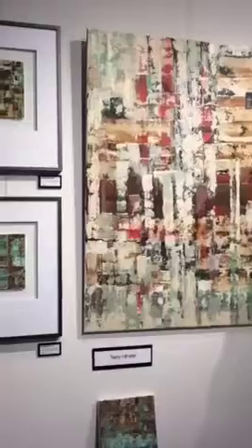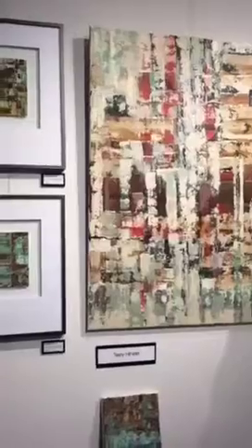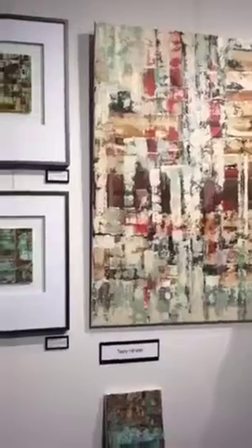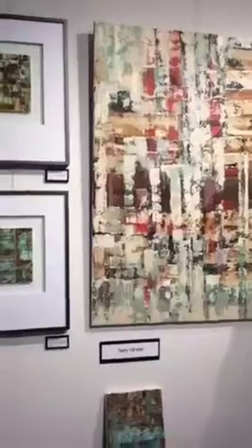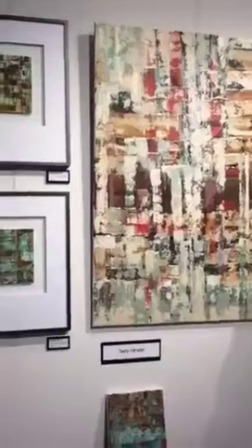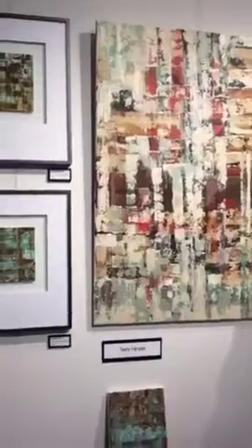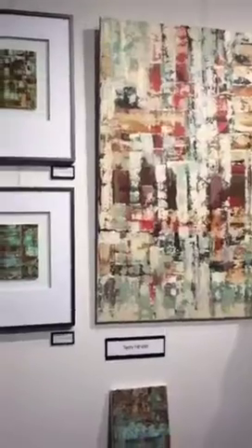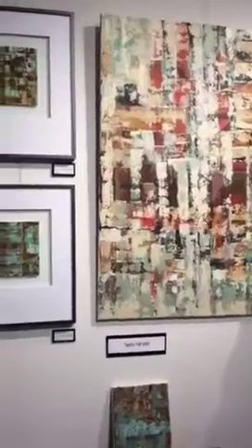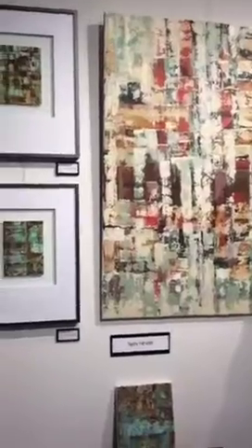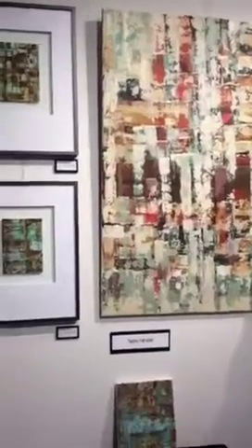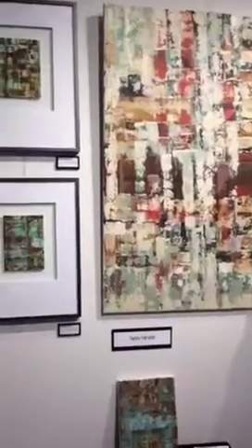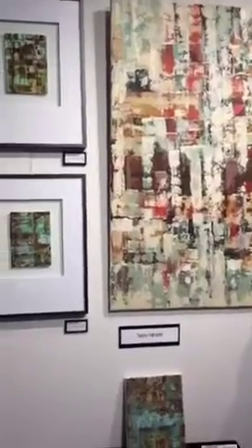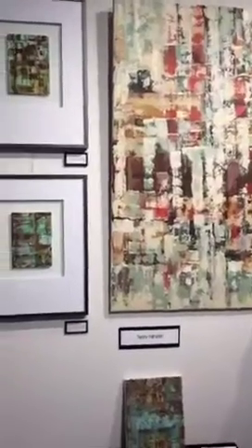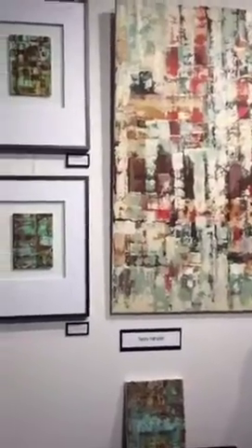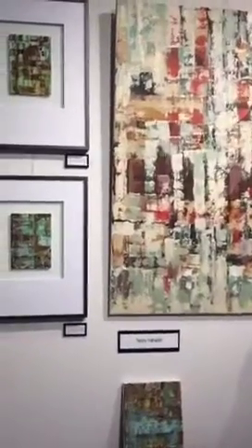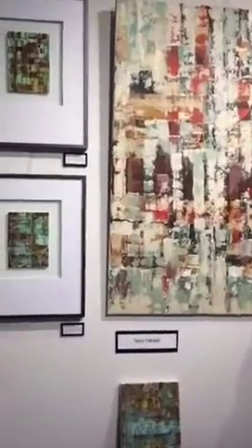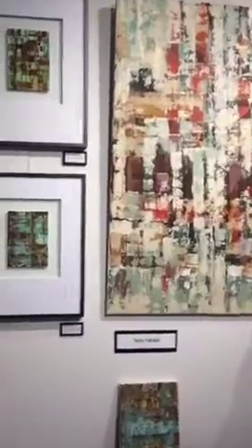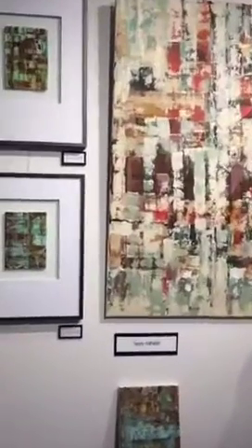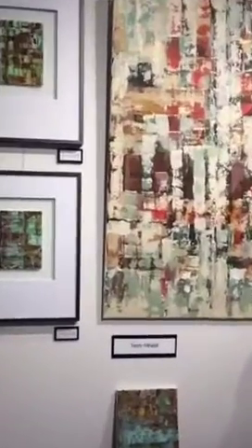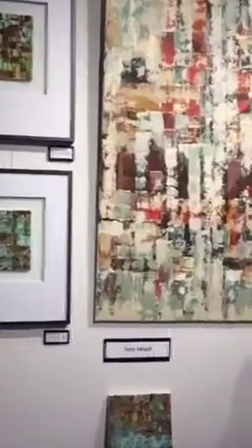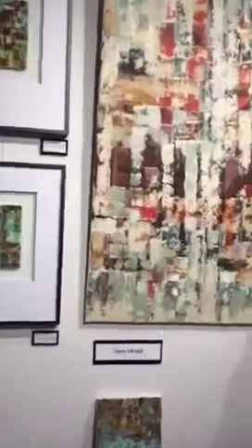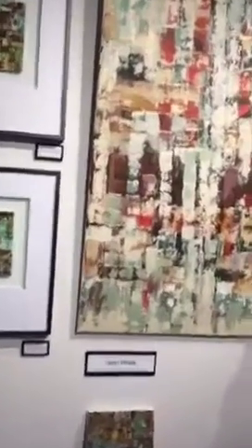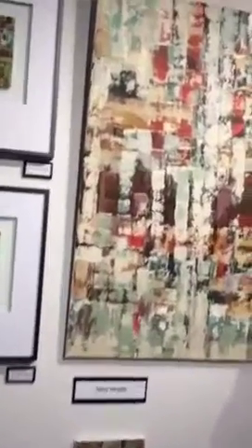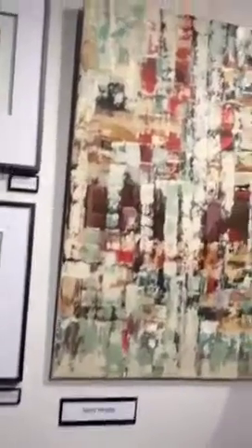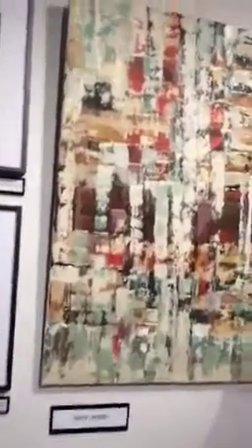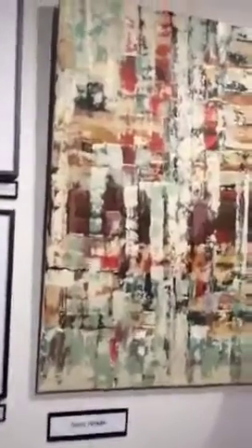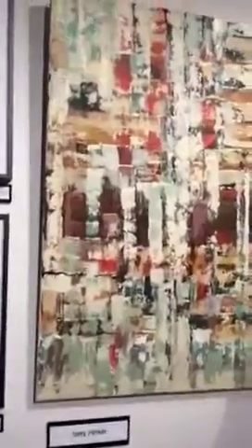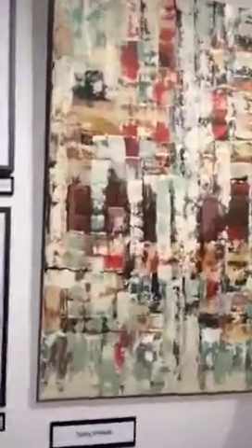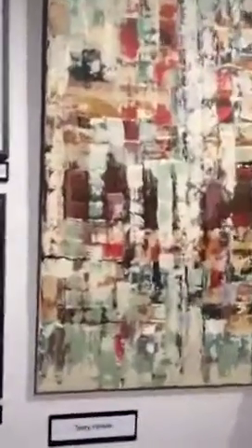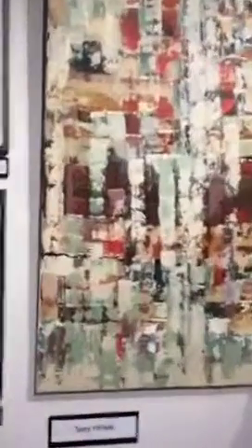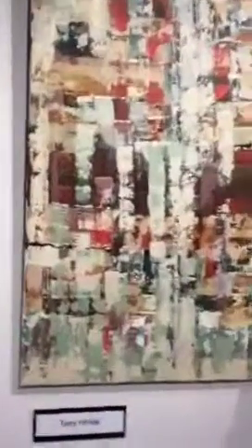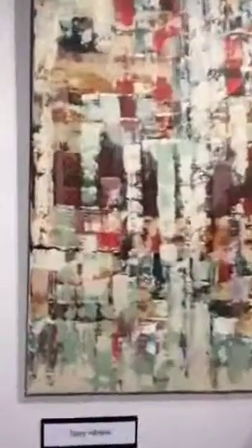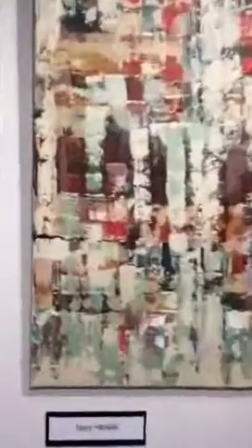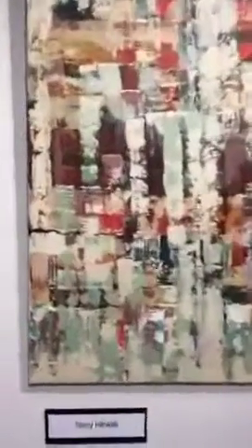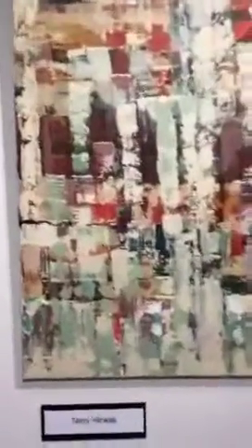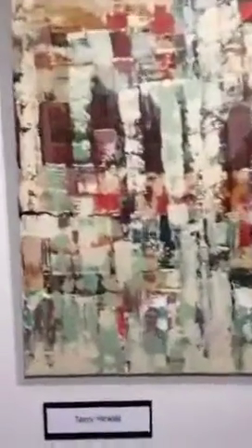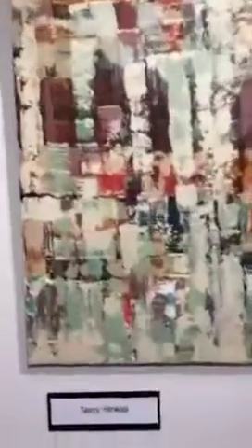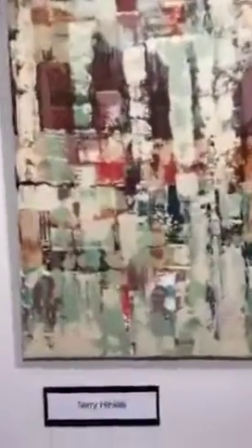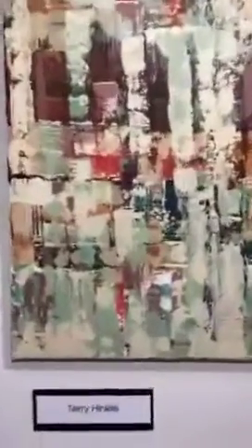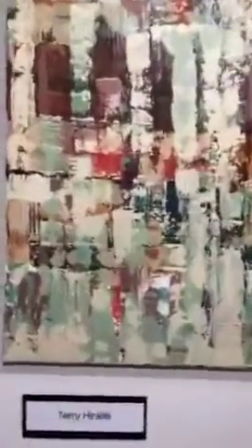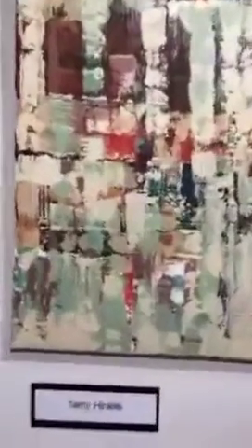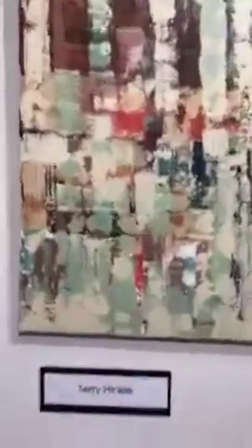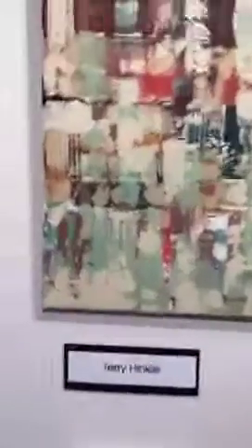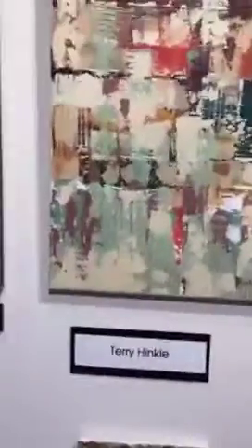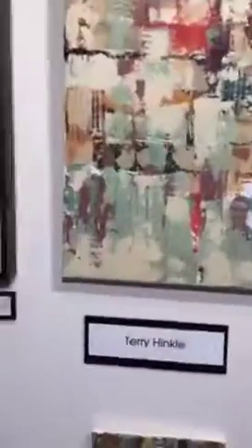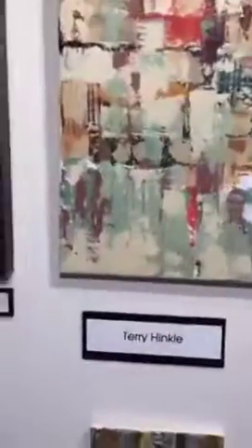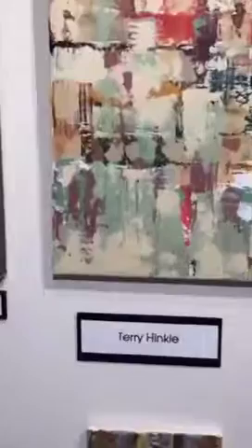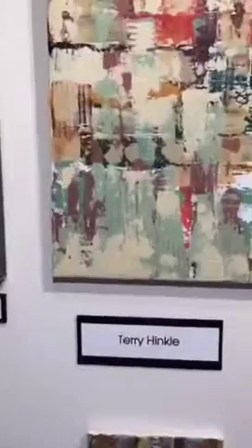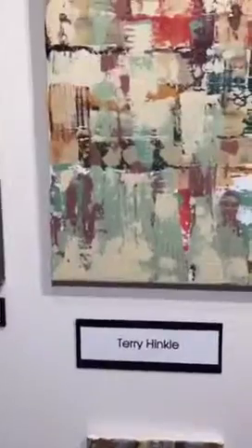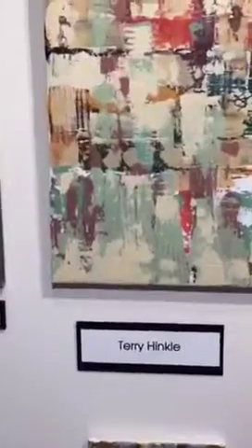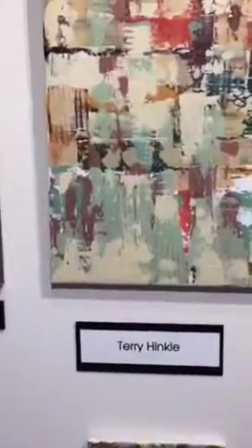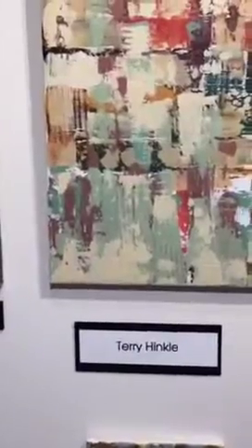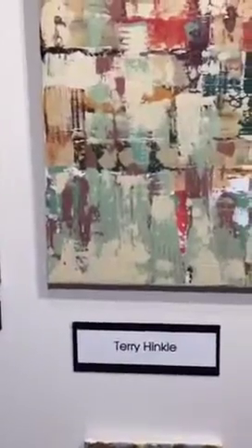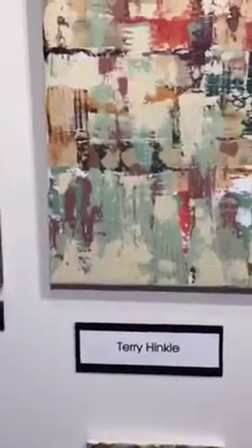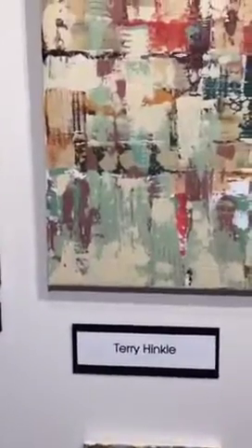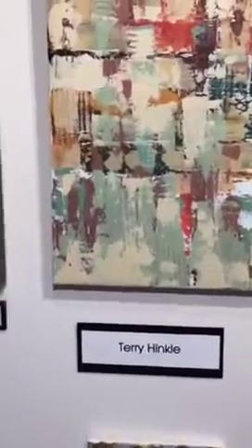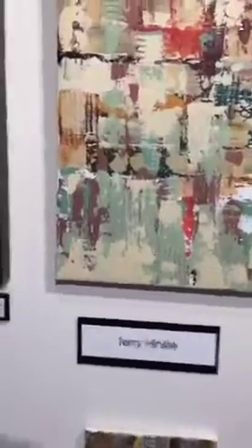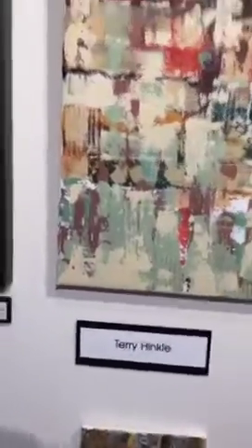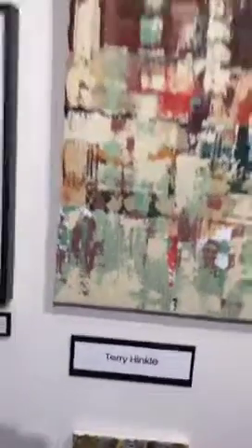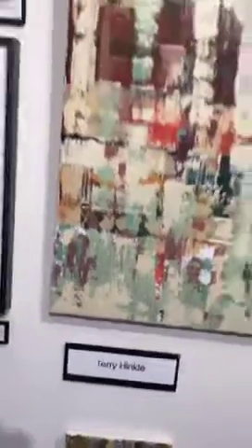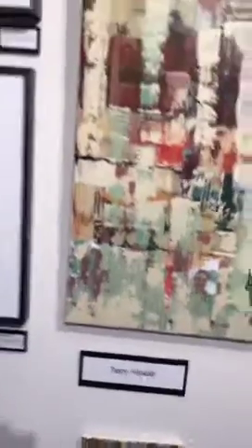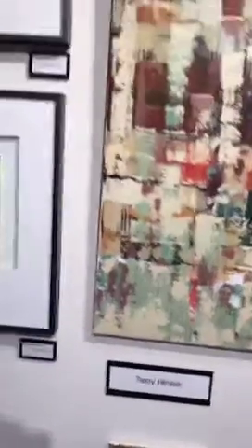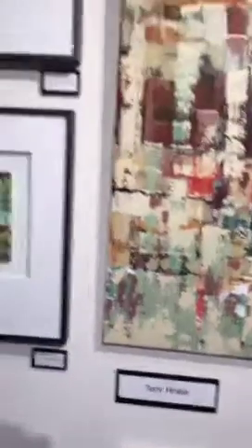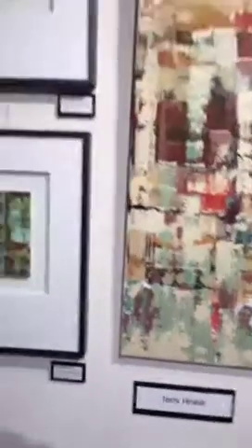Good morning. Terry here. Just doing a quick little gallery — I'm proving it. There's Terry Hinkler's name right there.